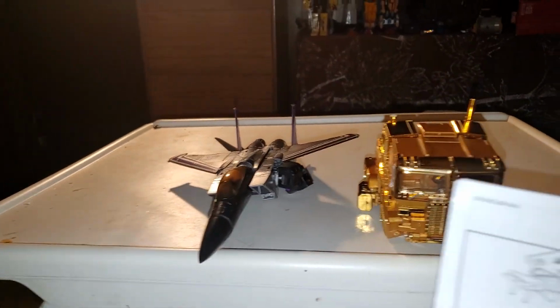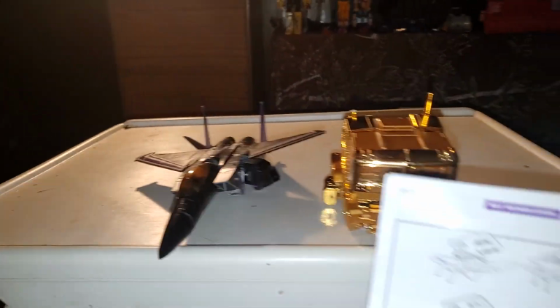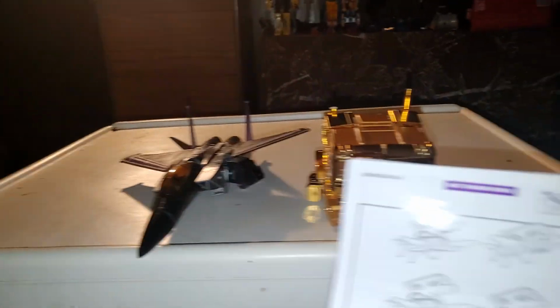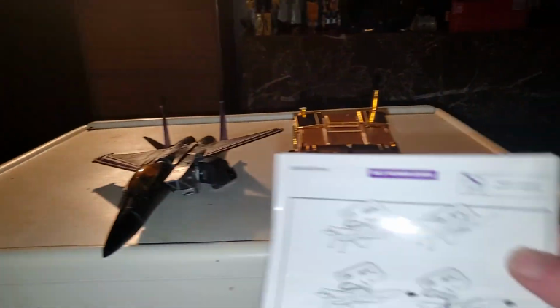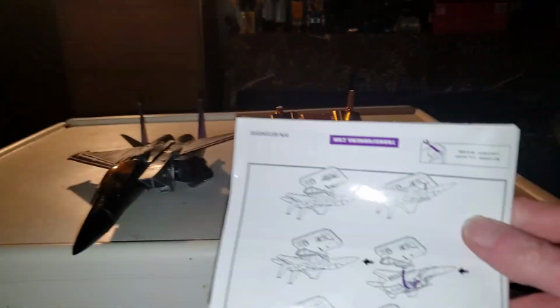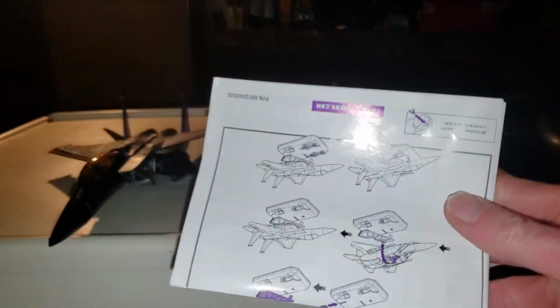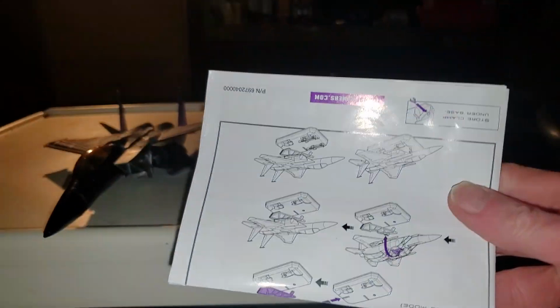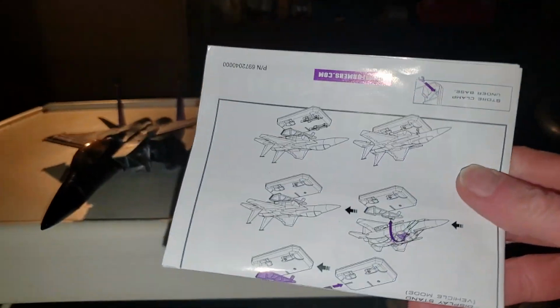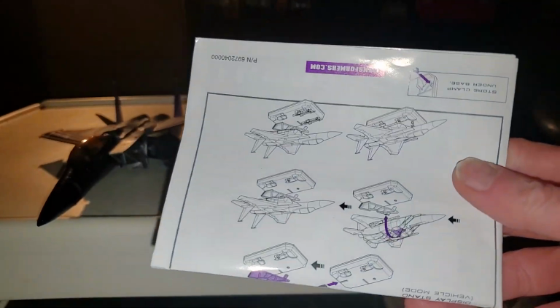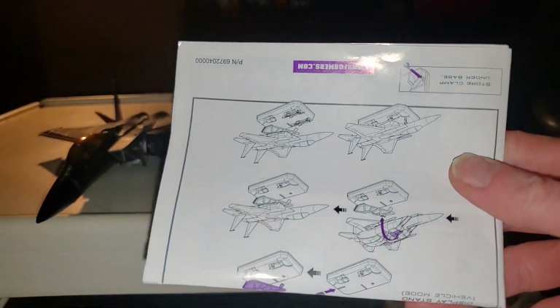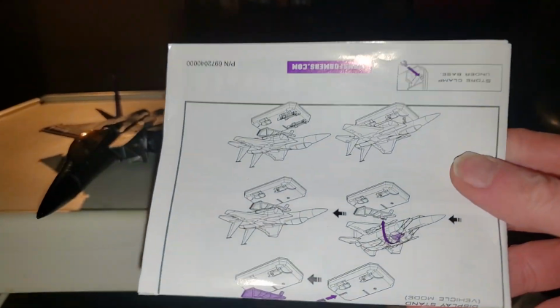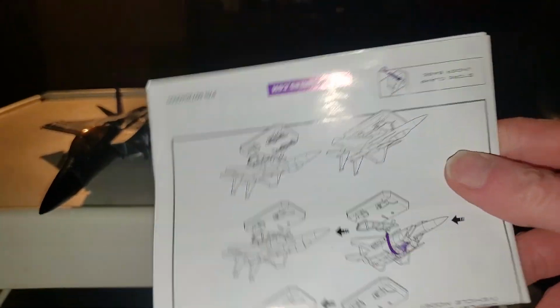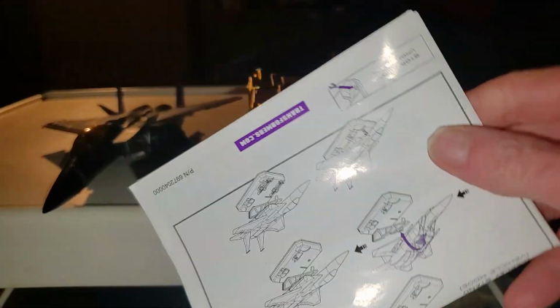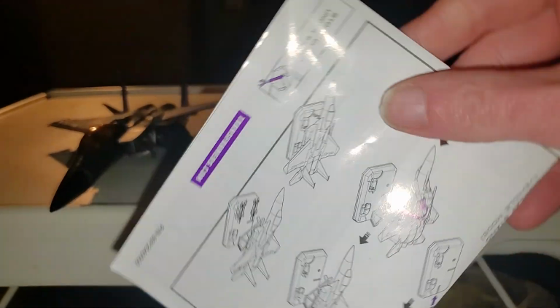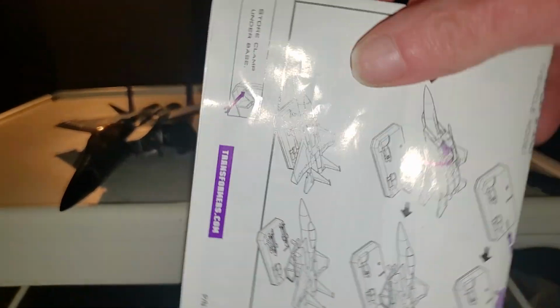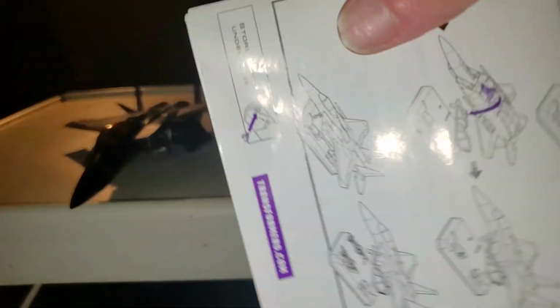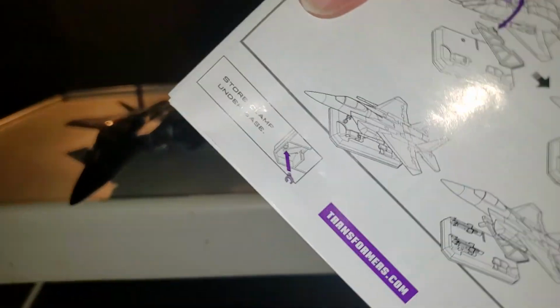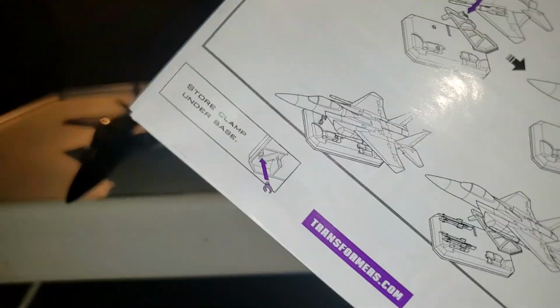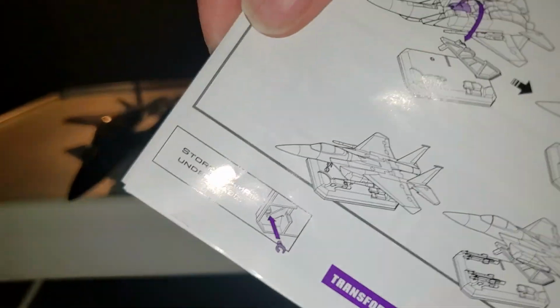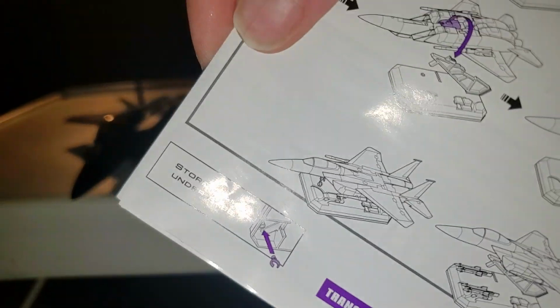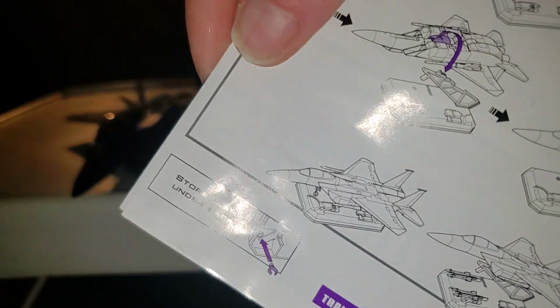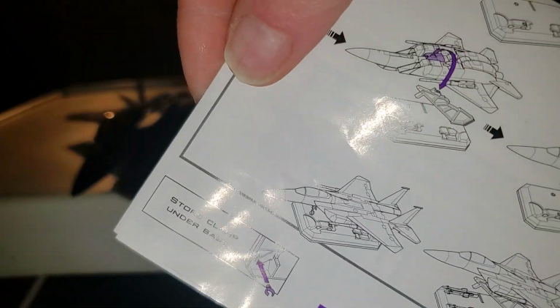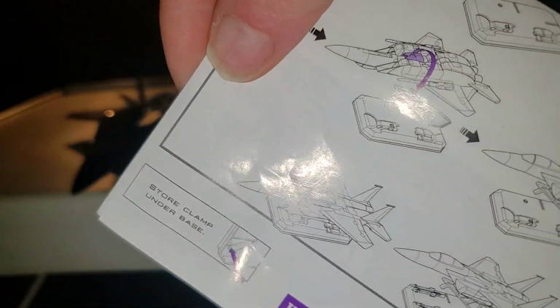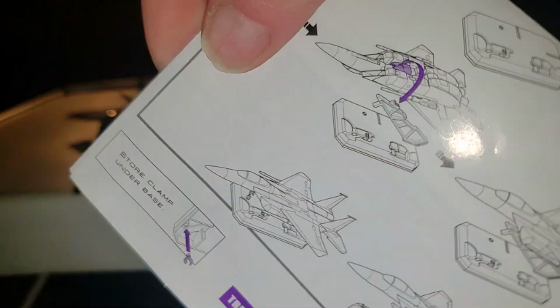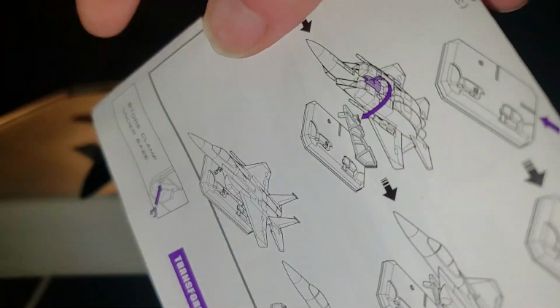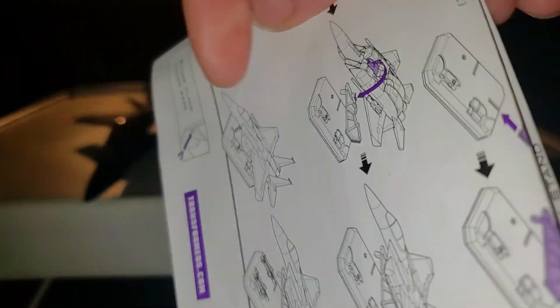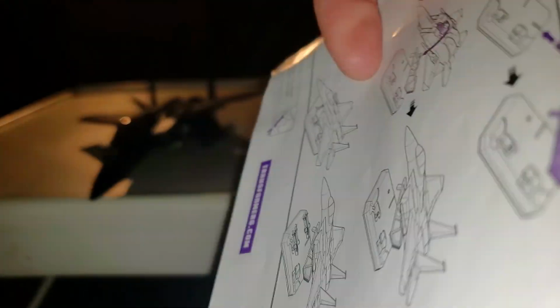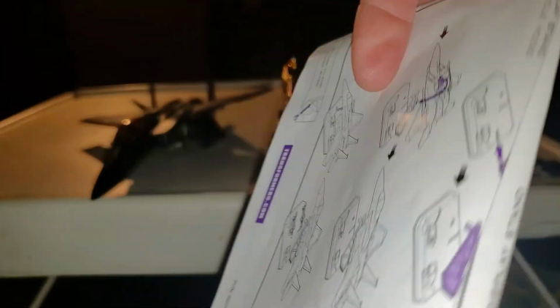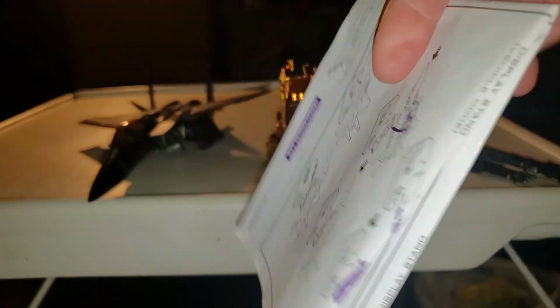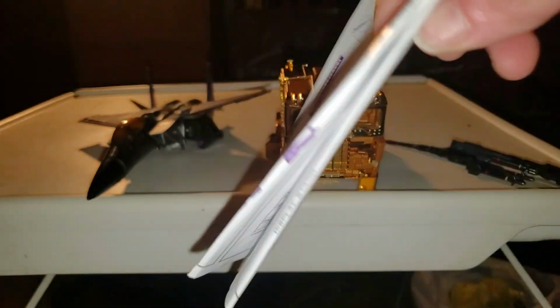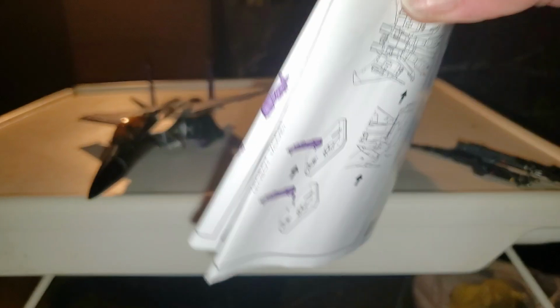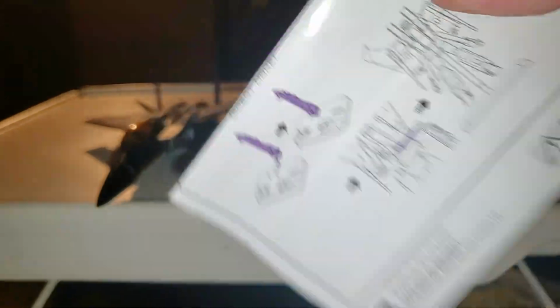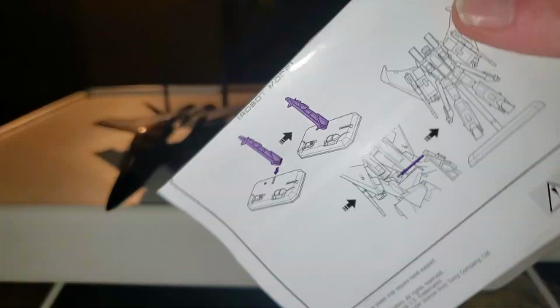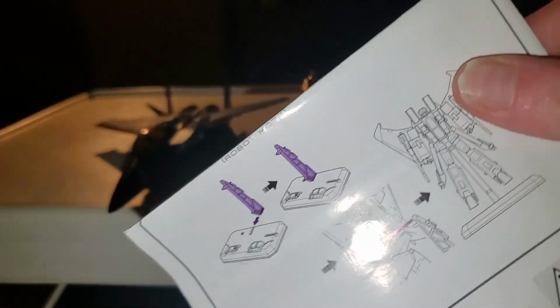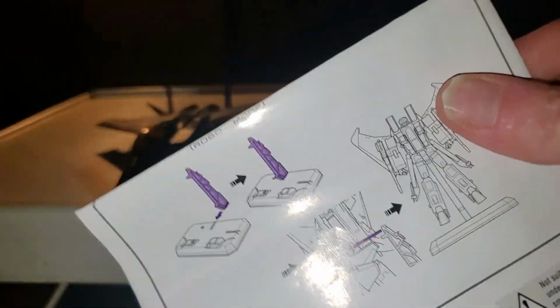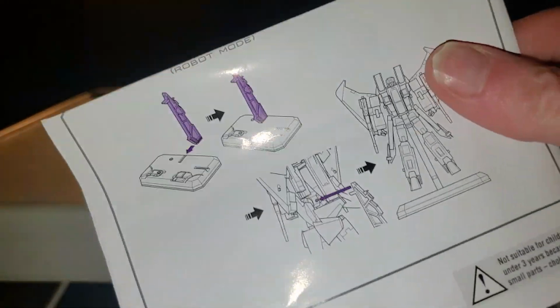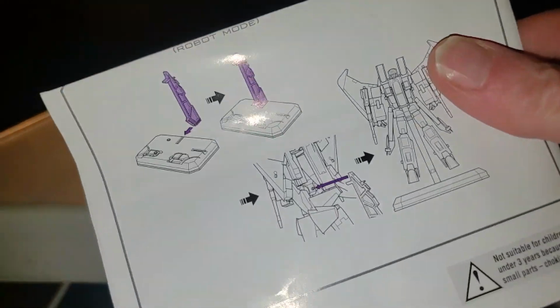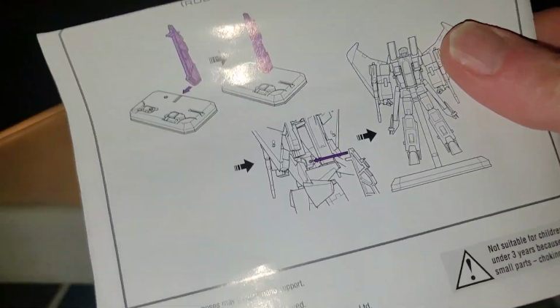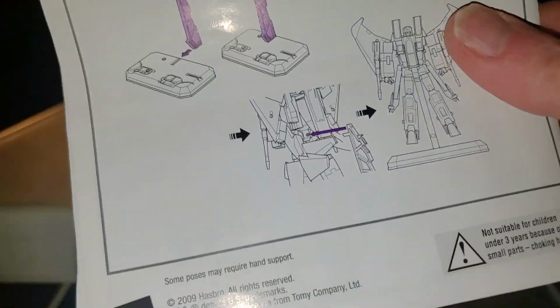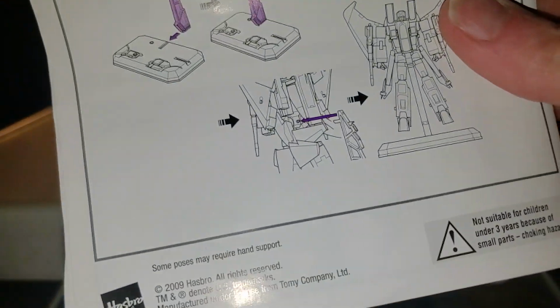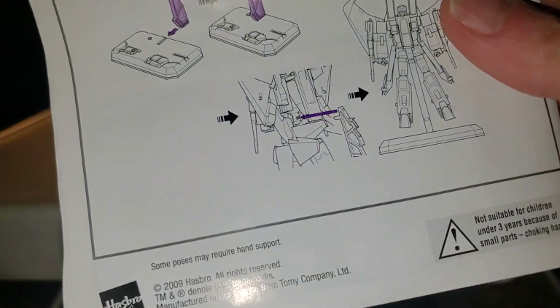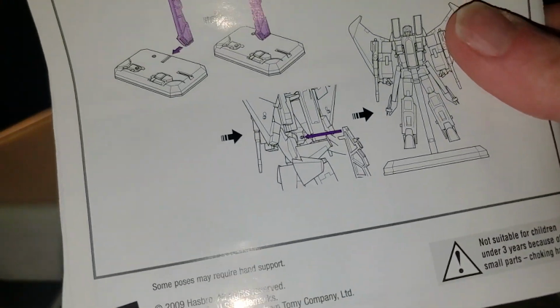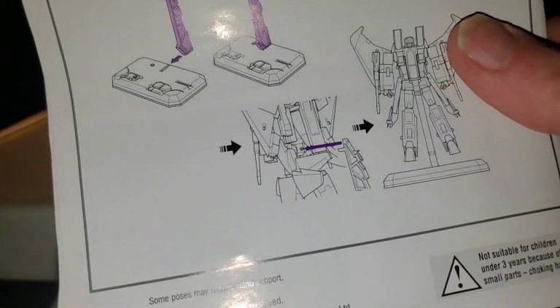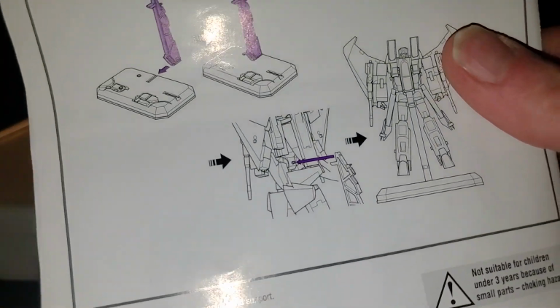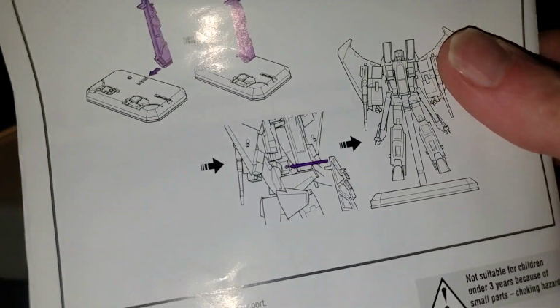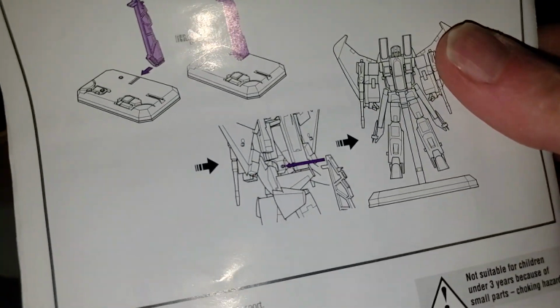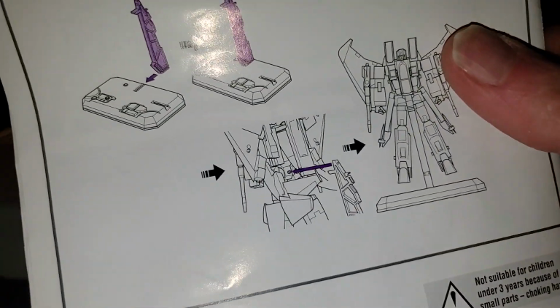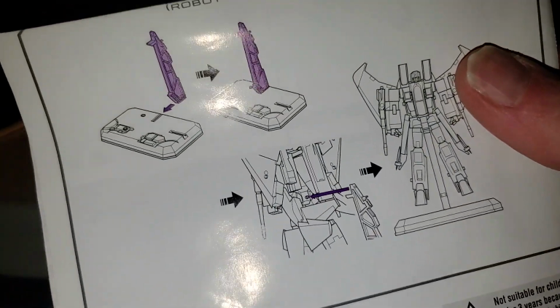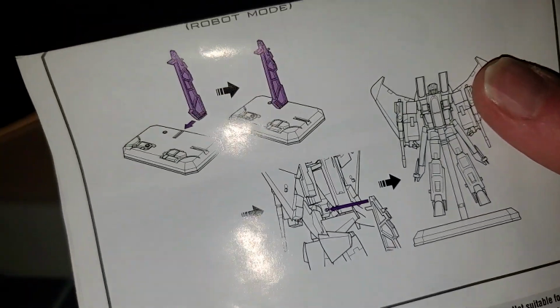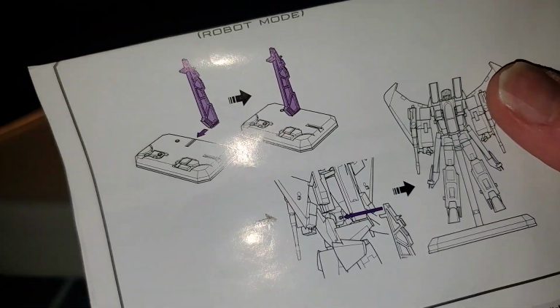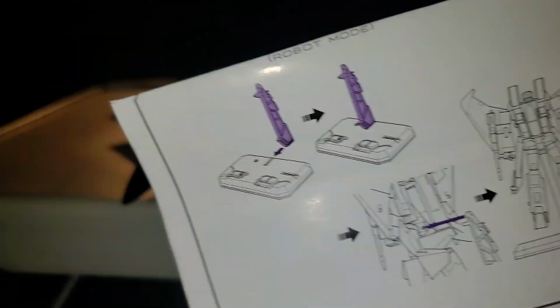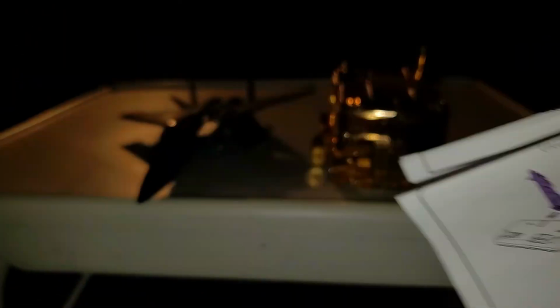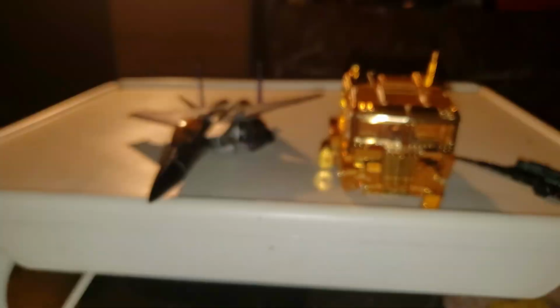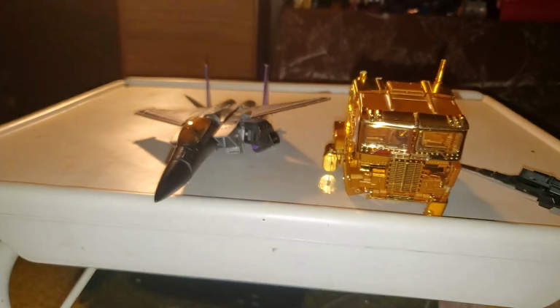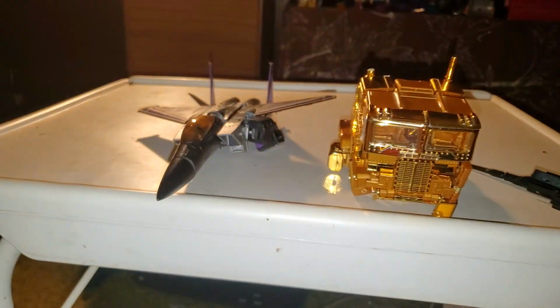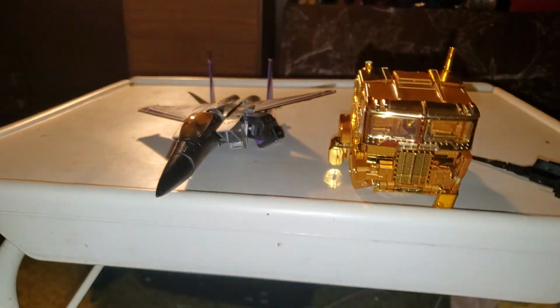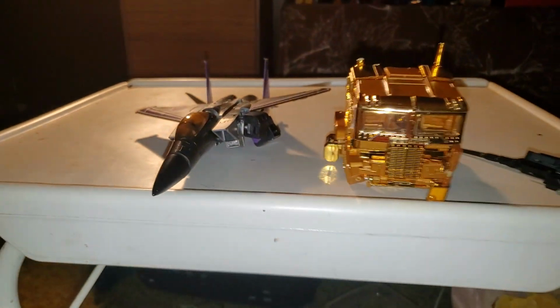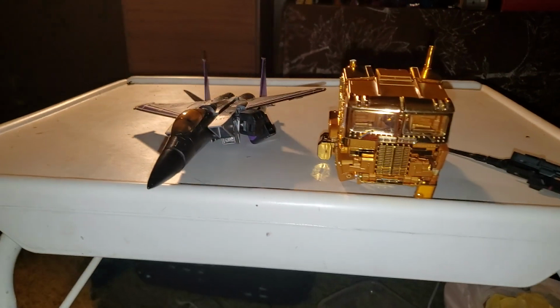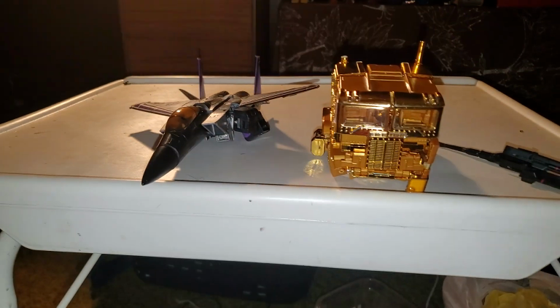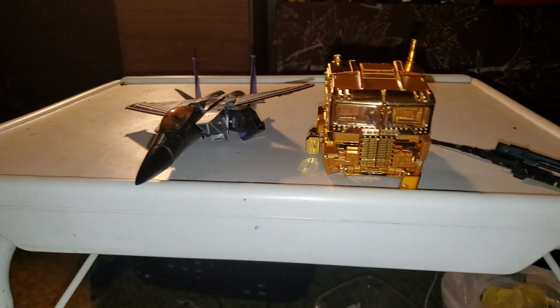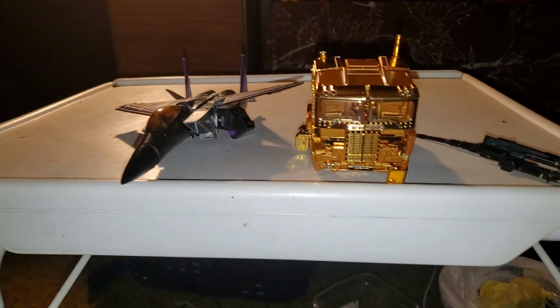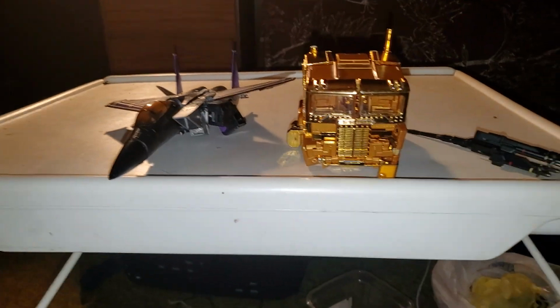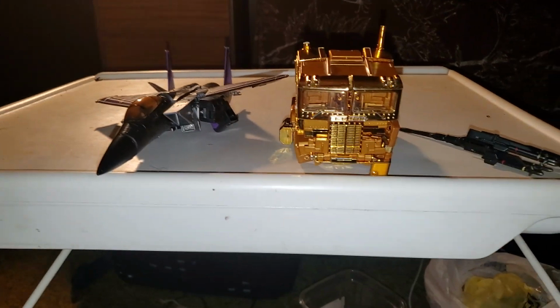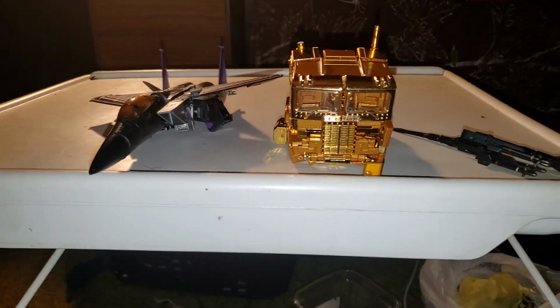And here are Hasbro's lovely instructional book that it comes with. Pure garbage right there.